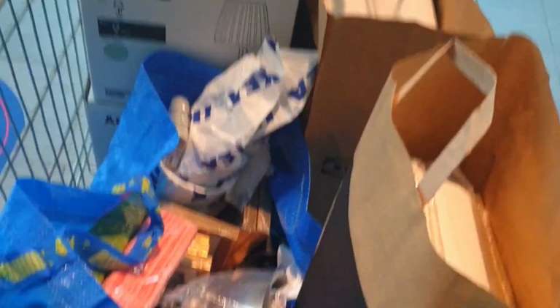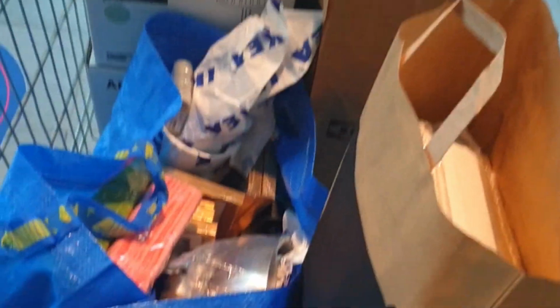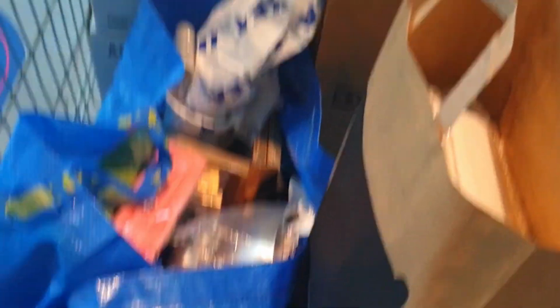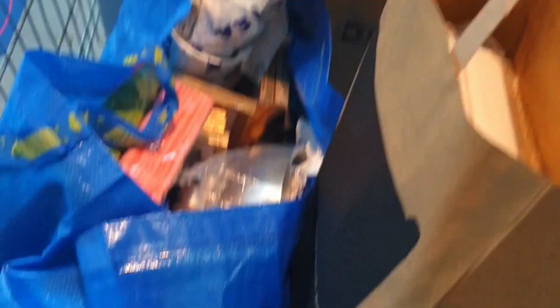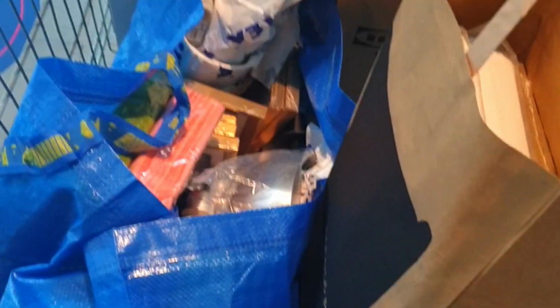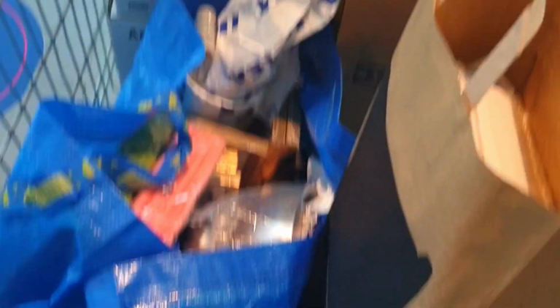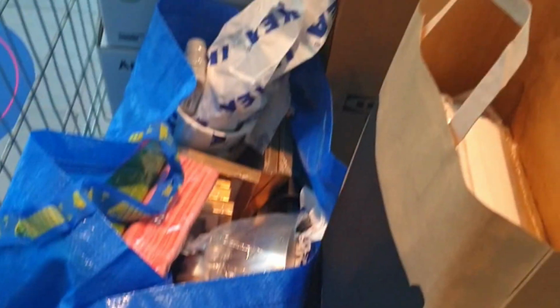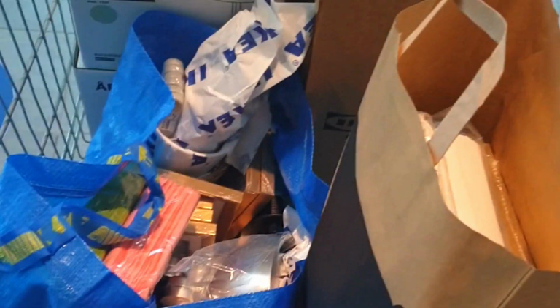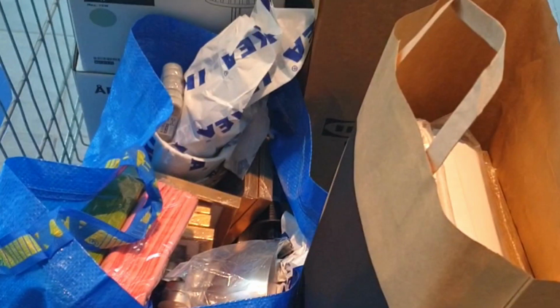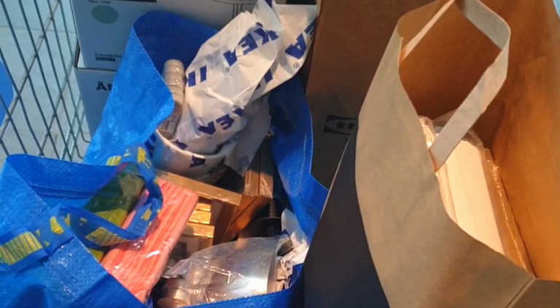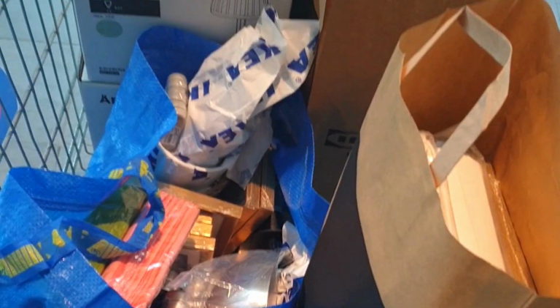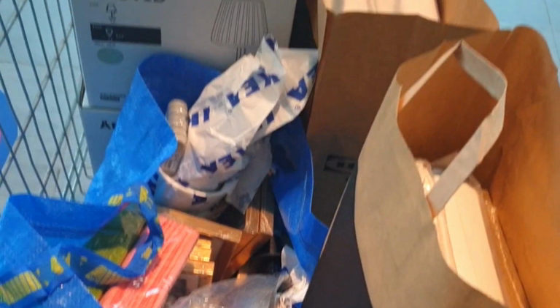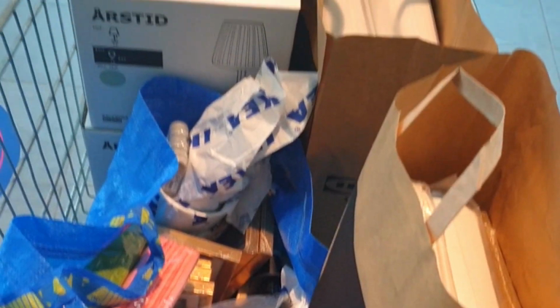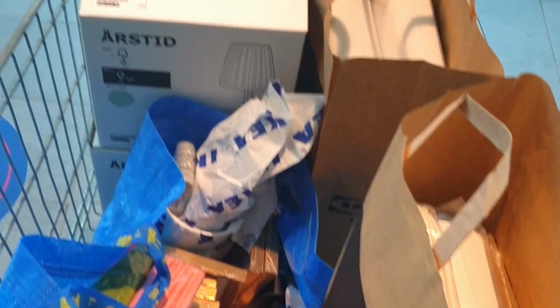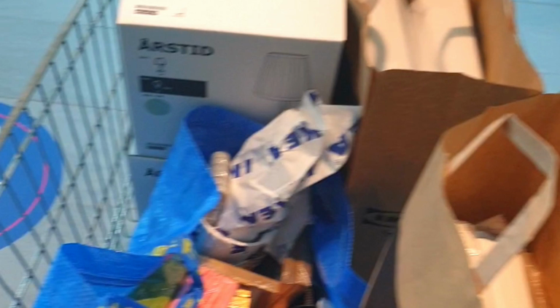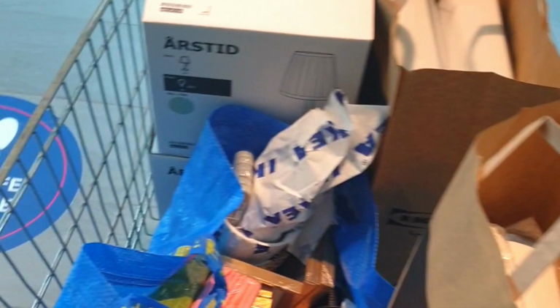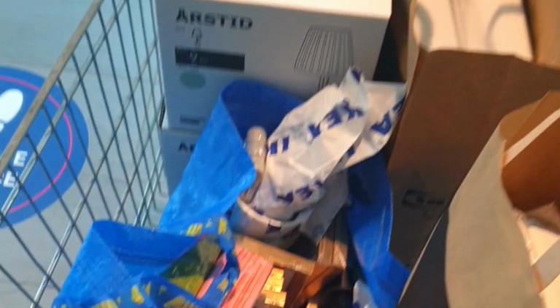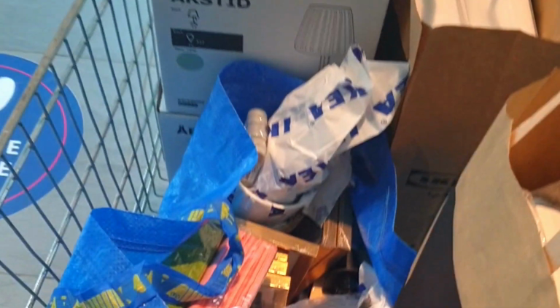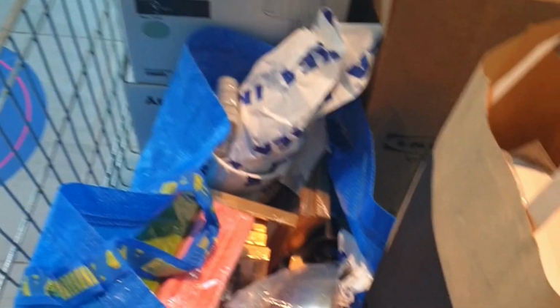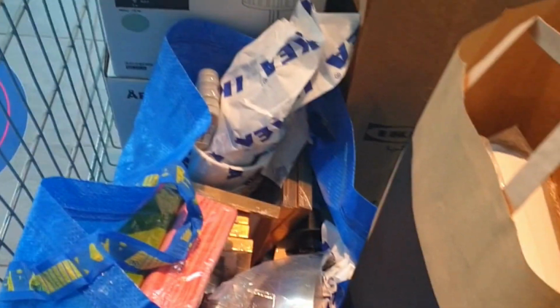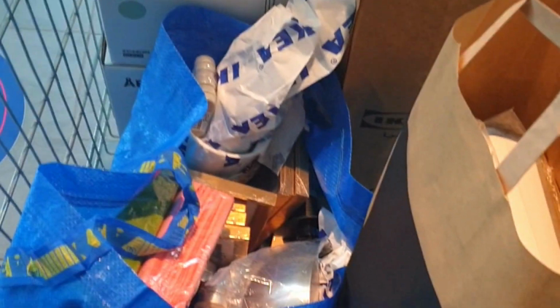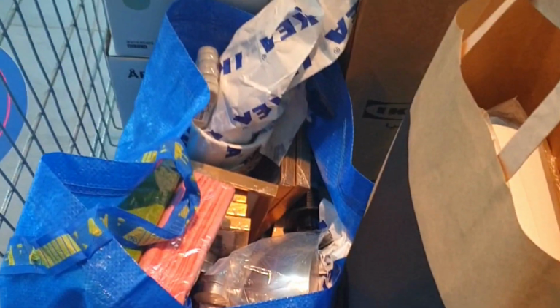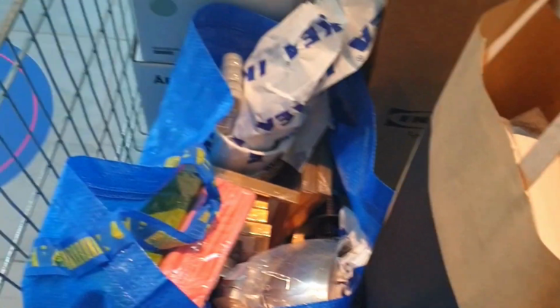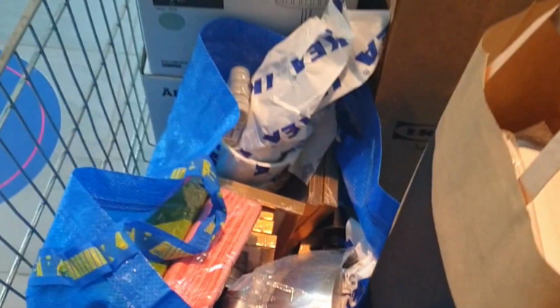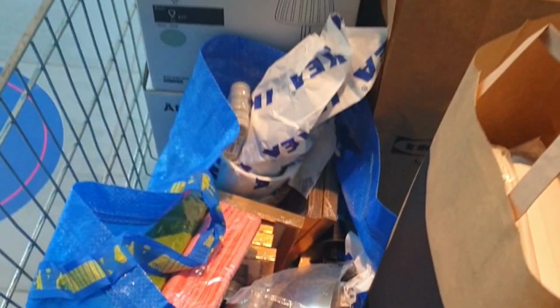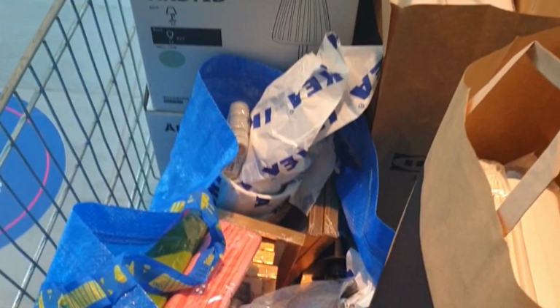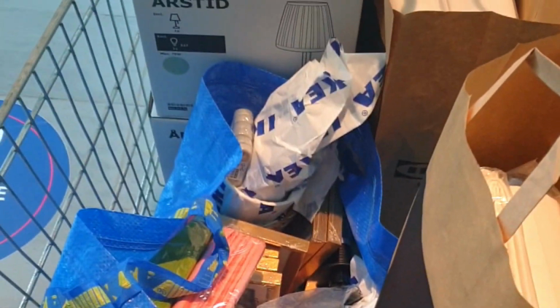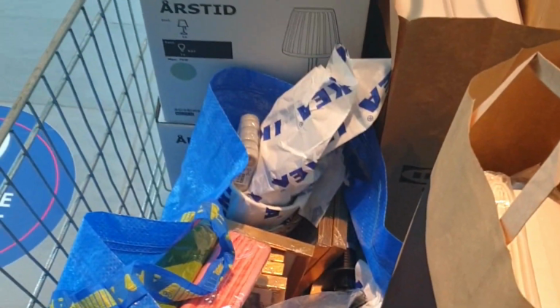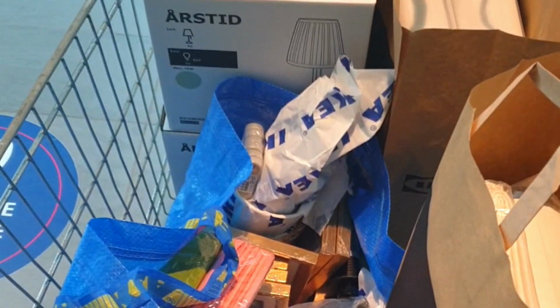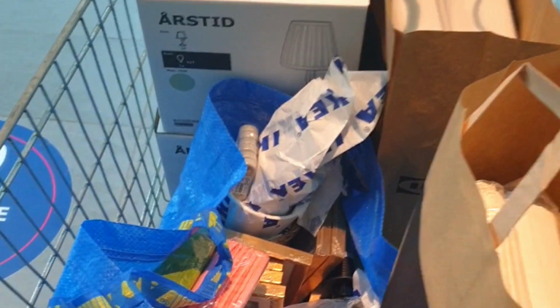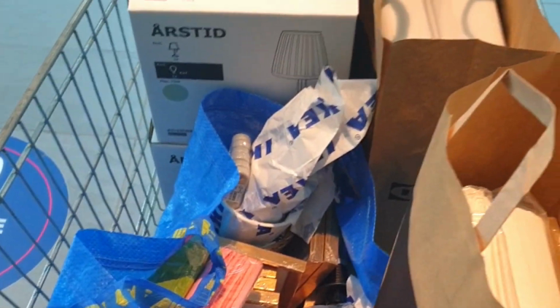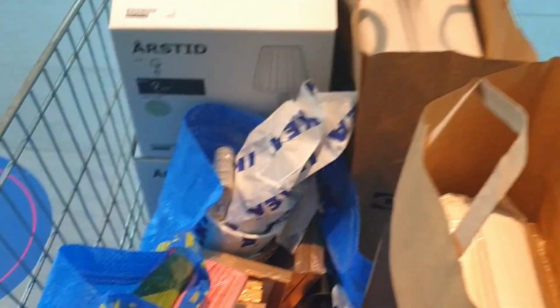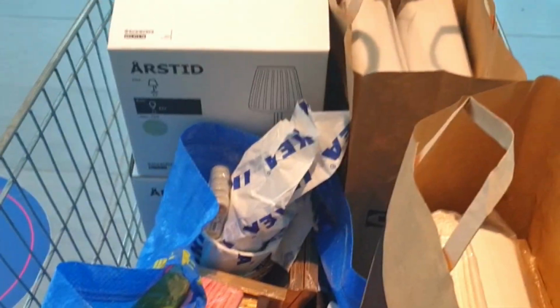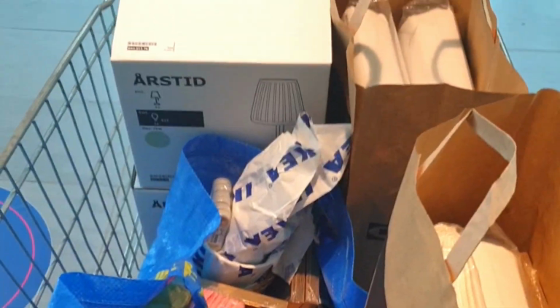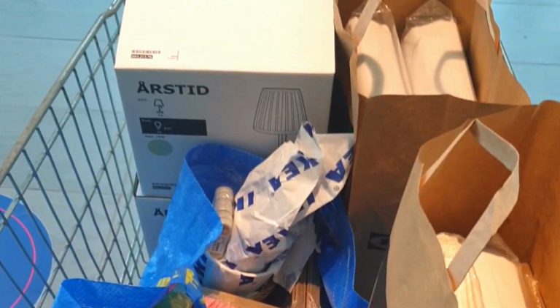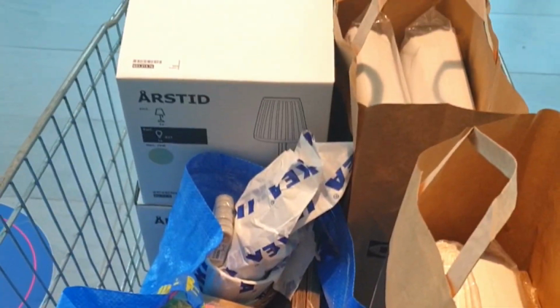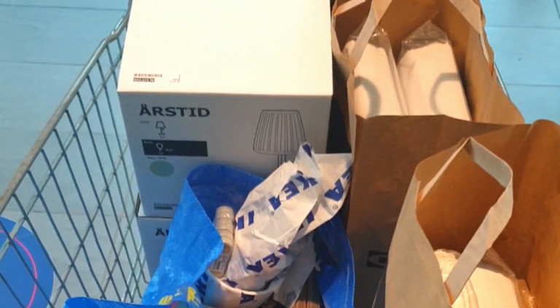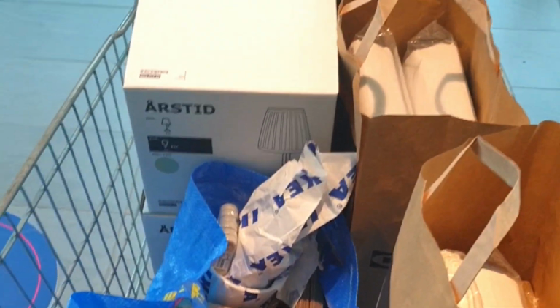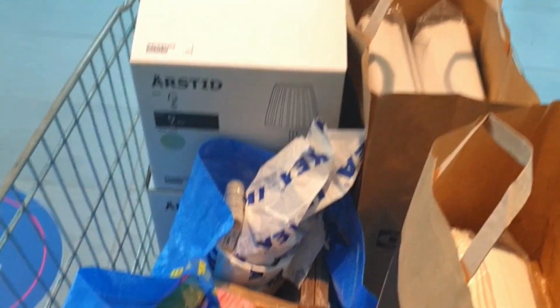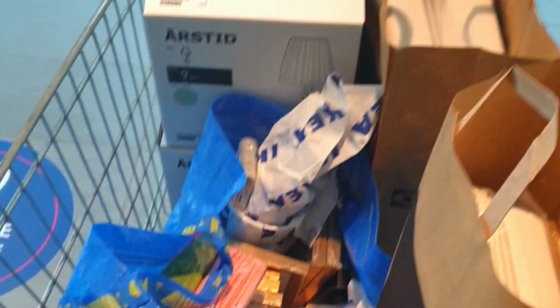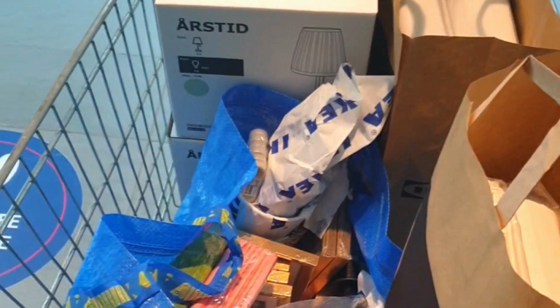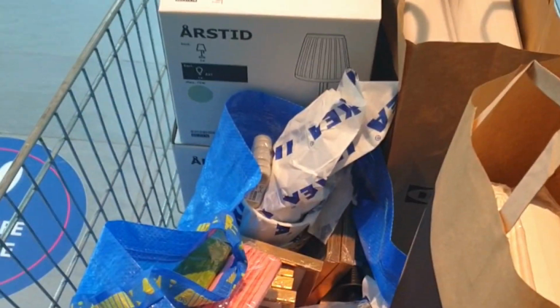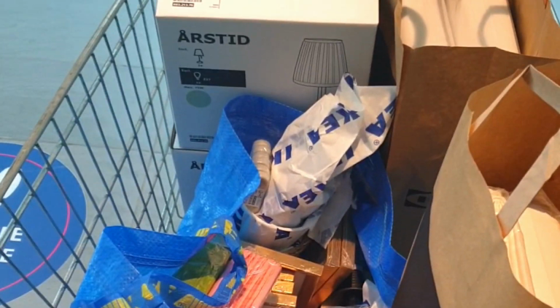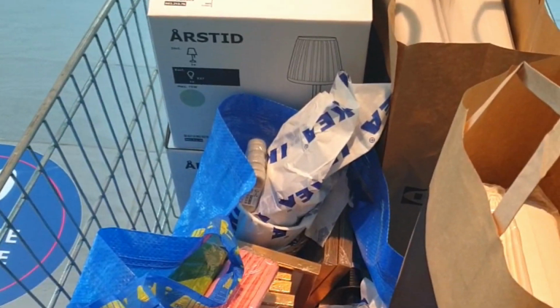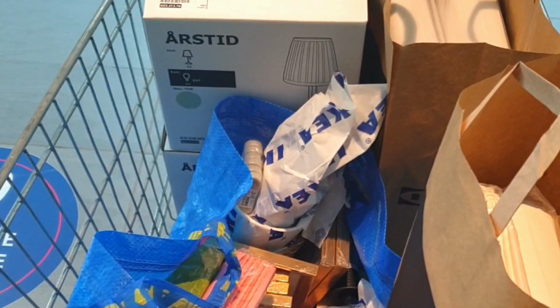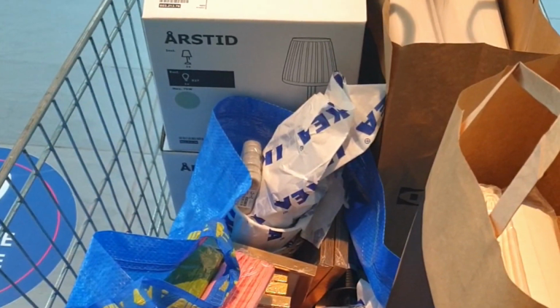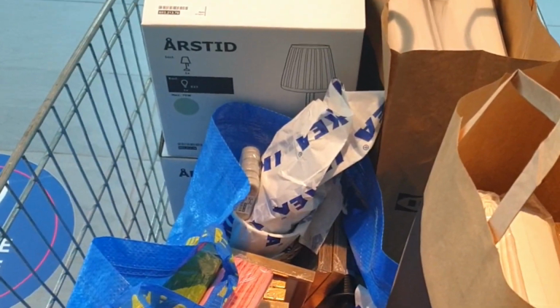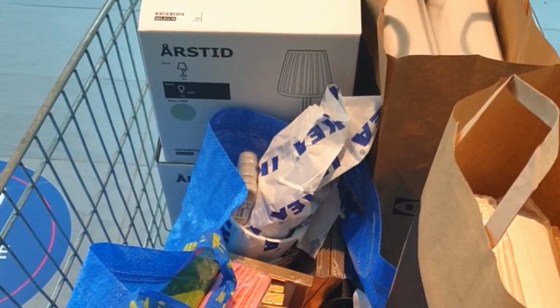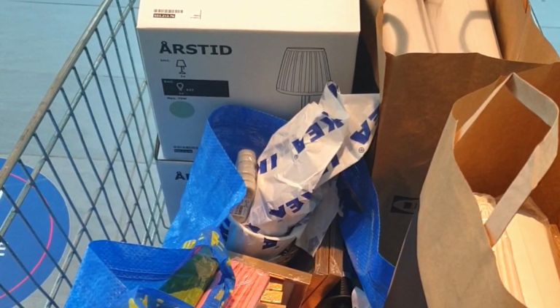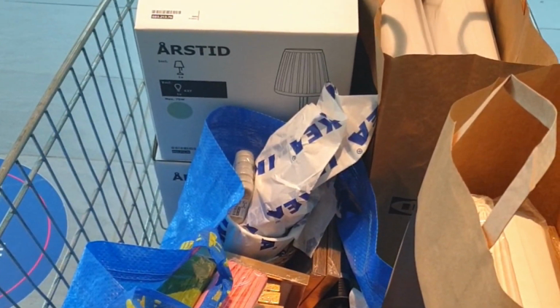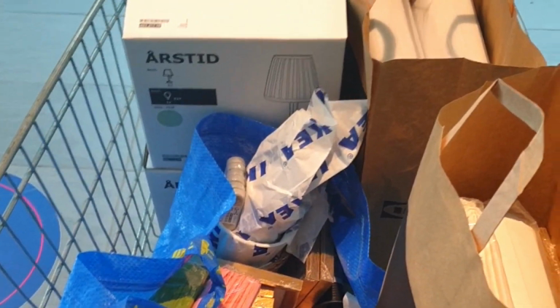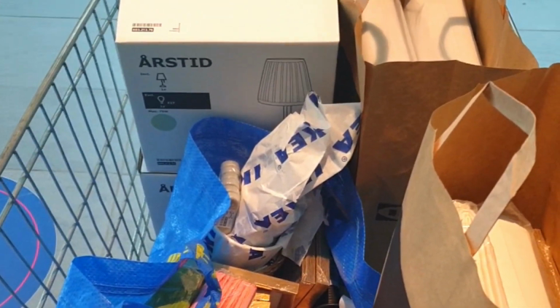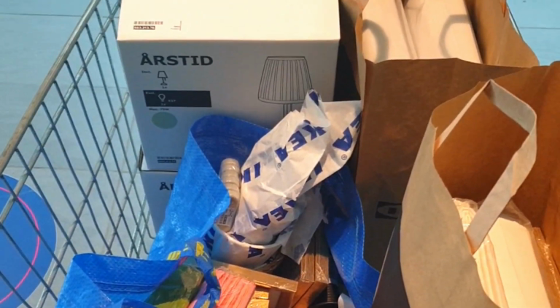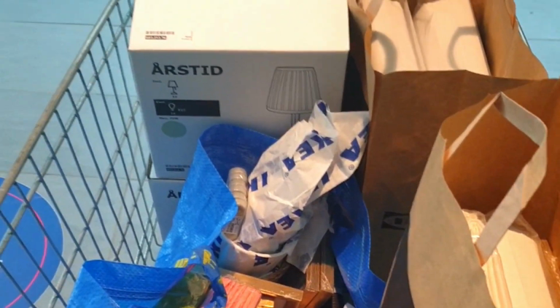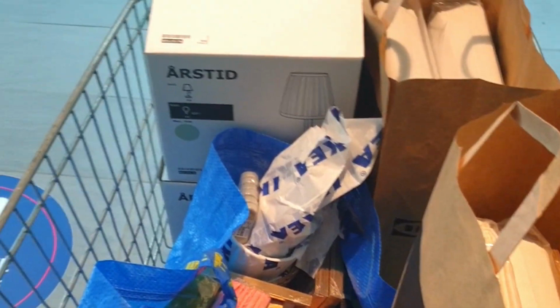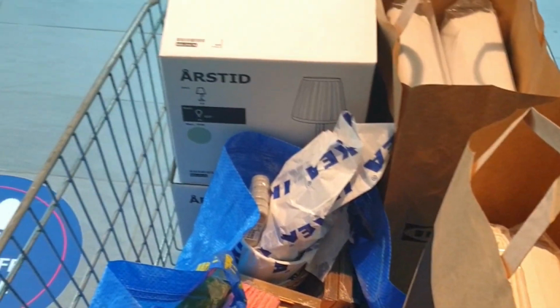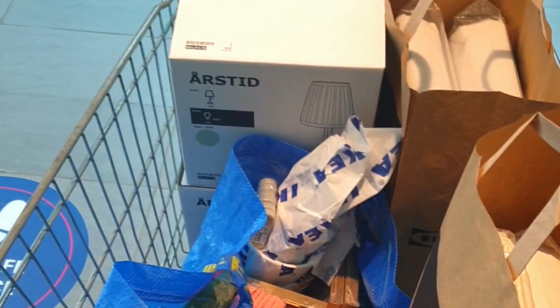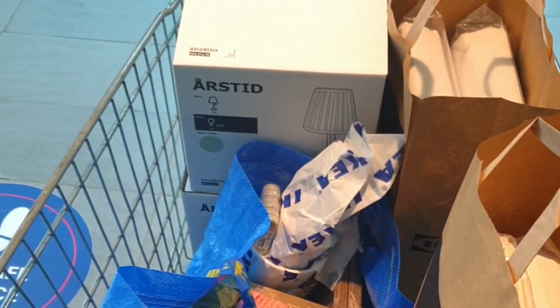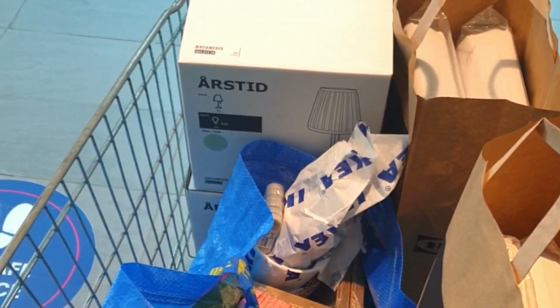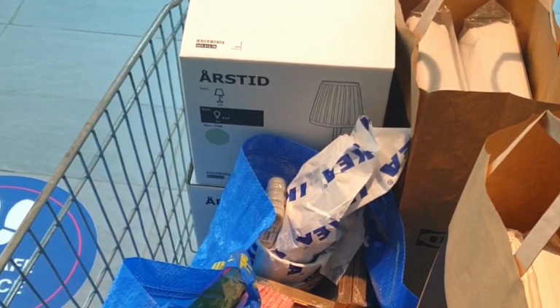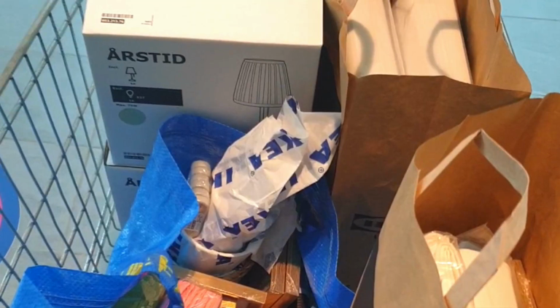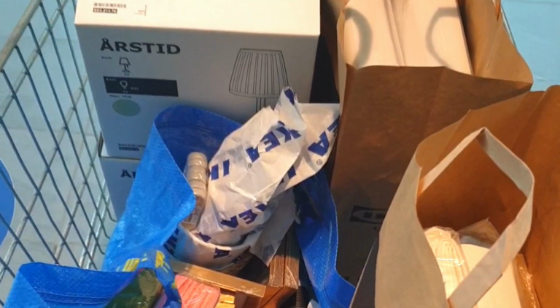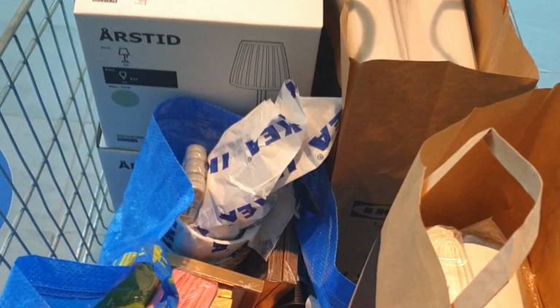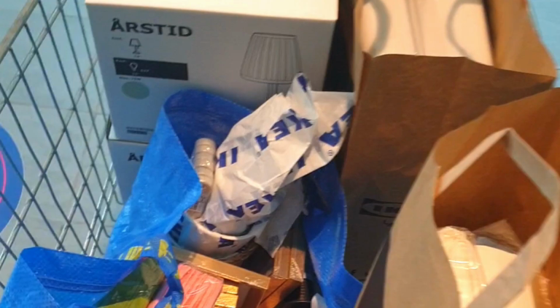Shopping has been done. I took a lot of things which were not on the list. IKEA — oh no!